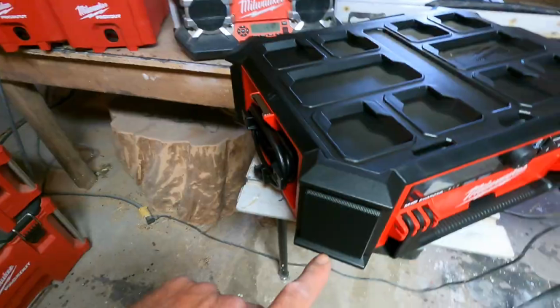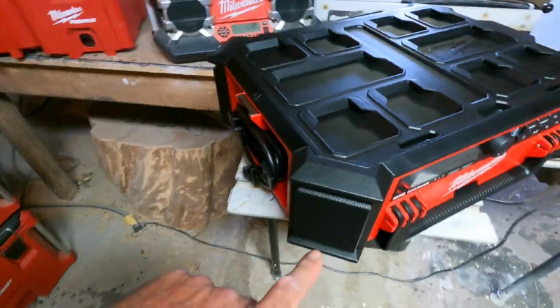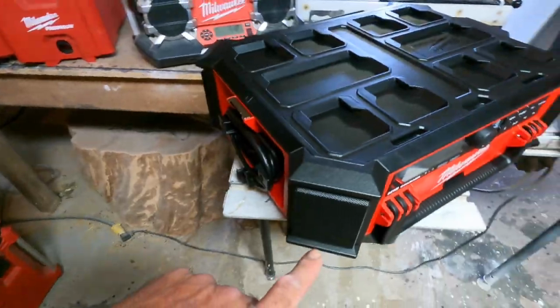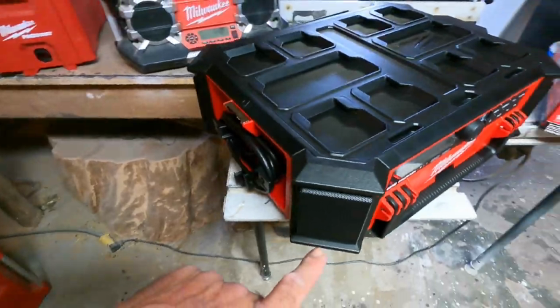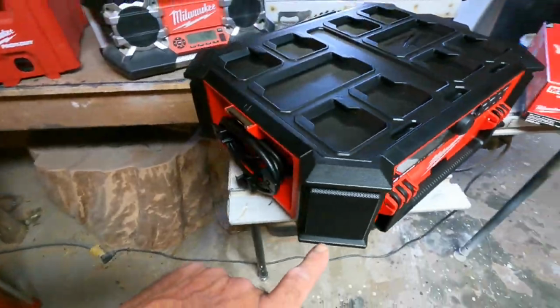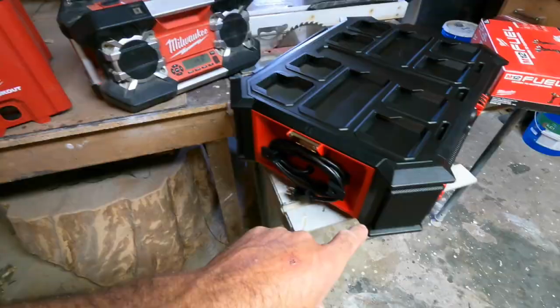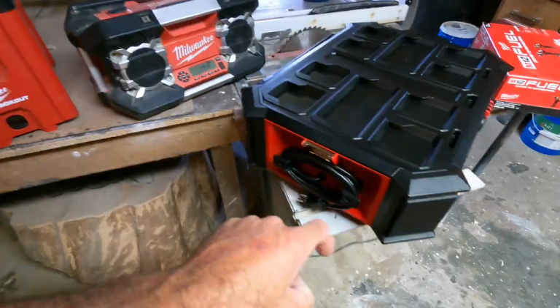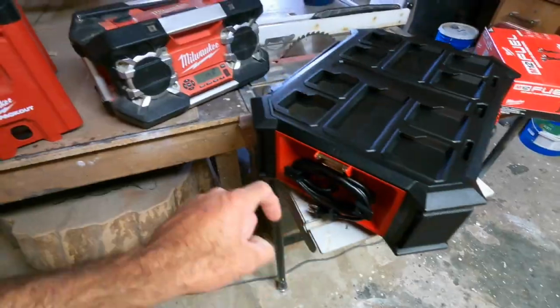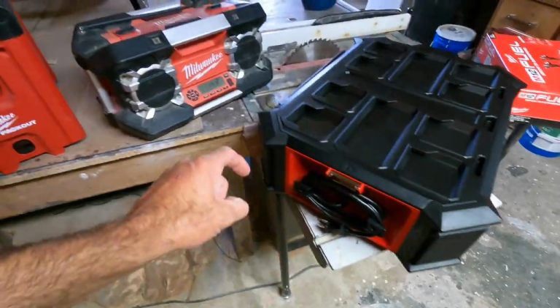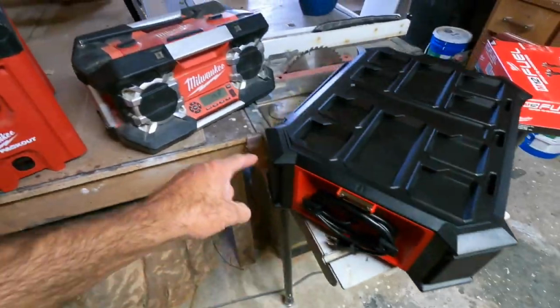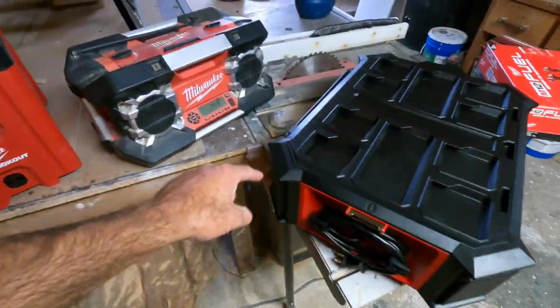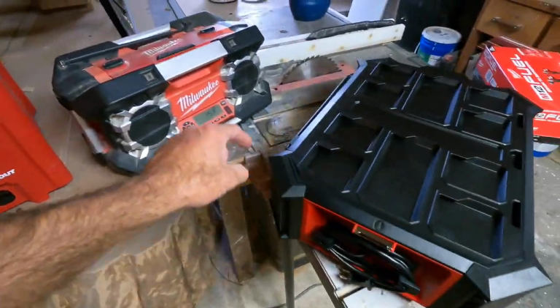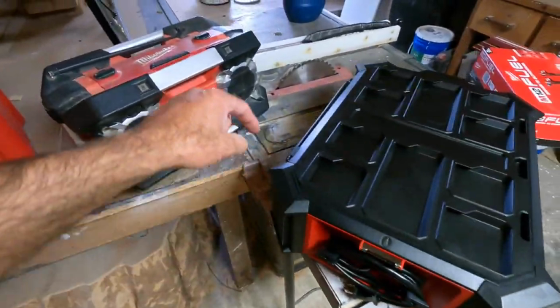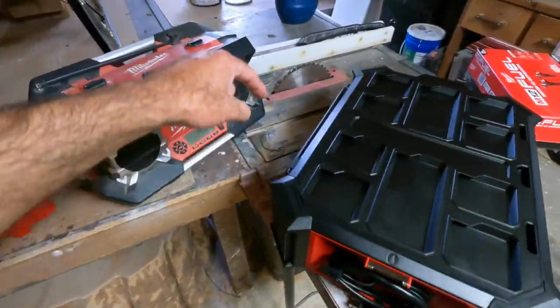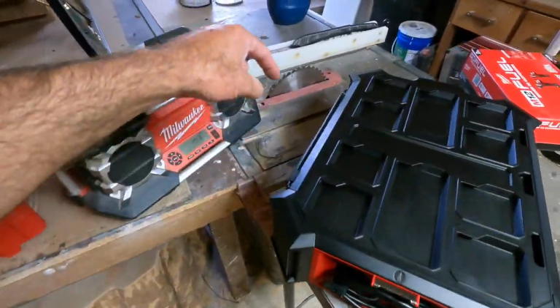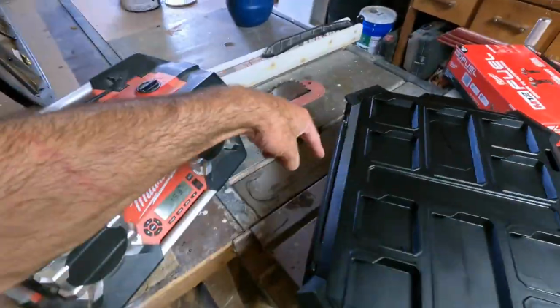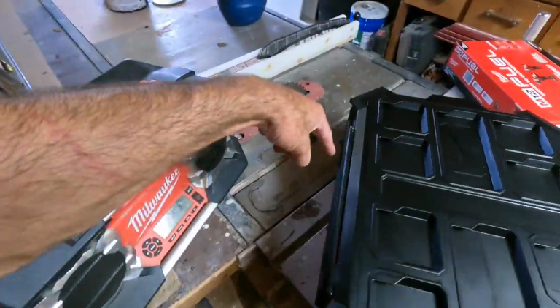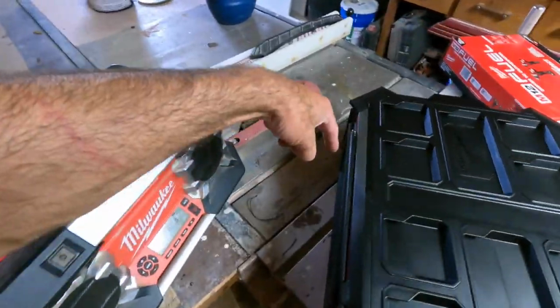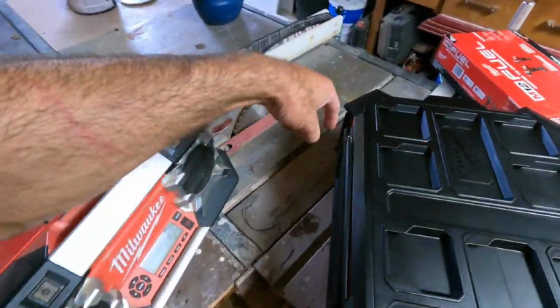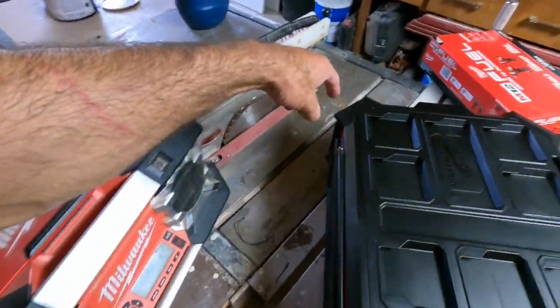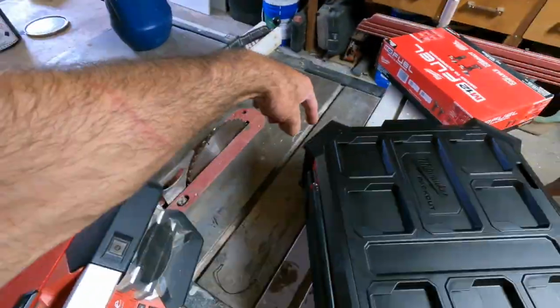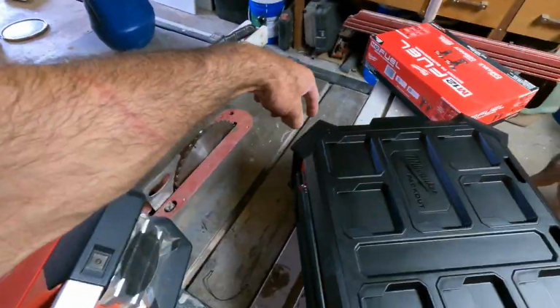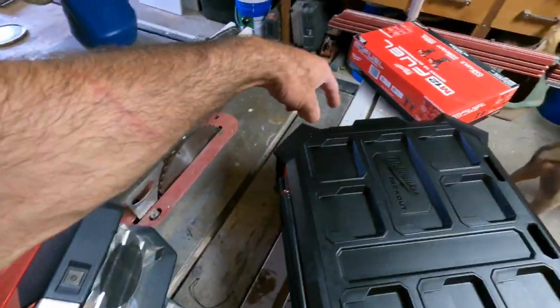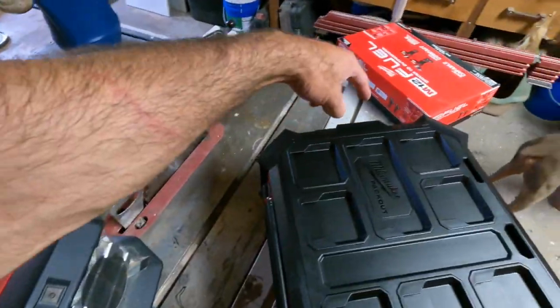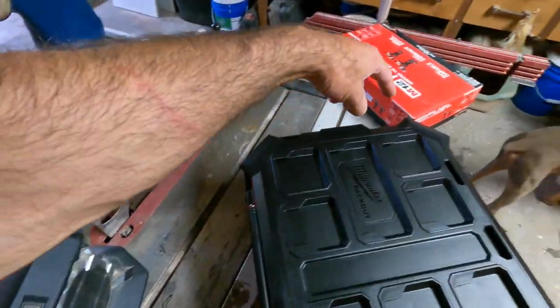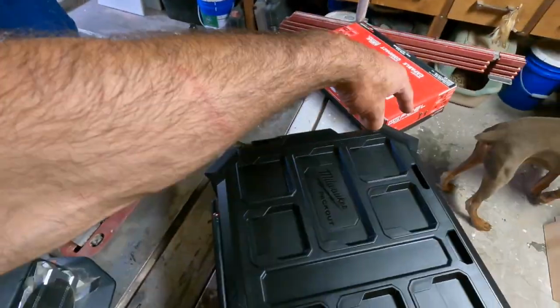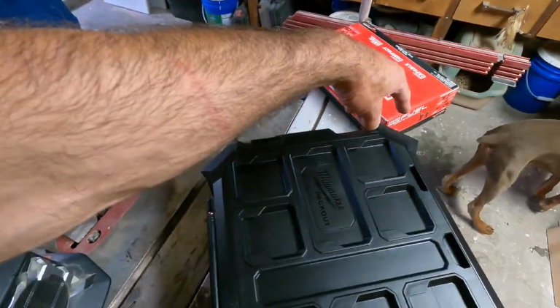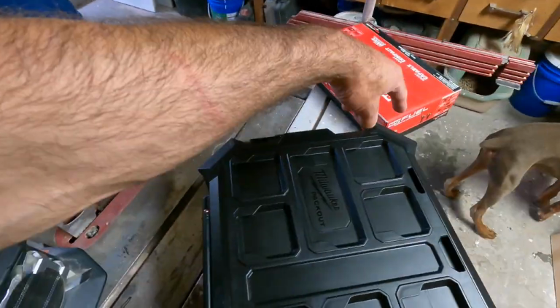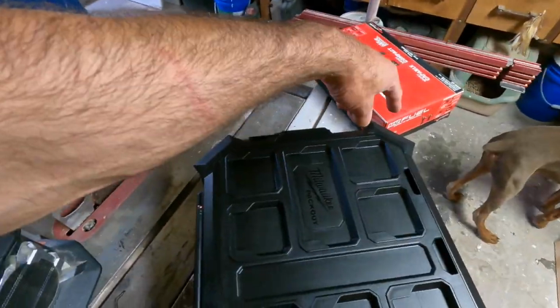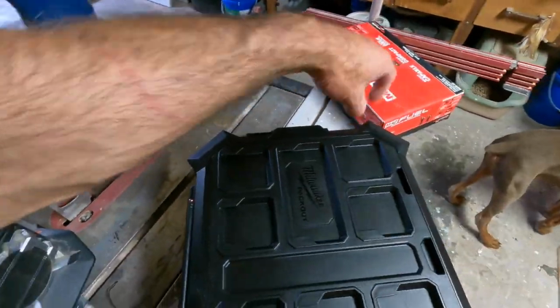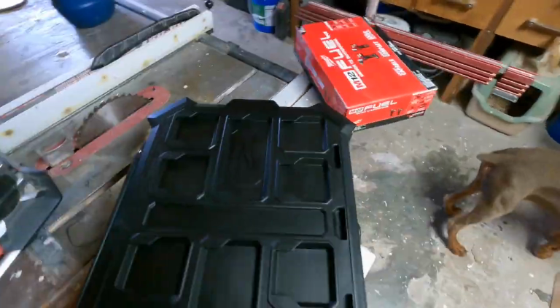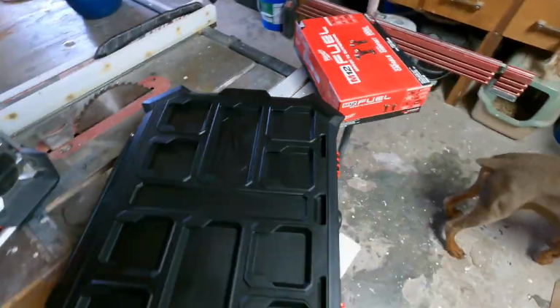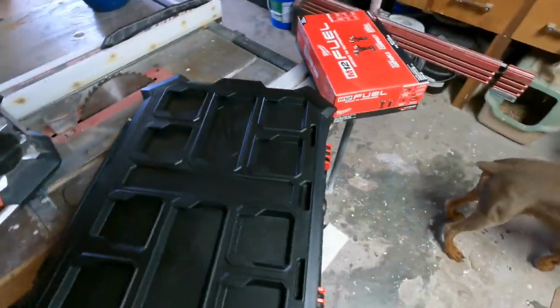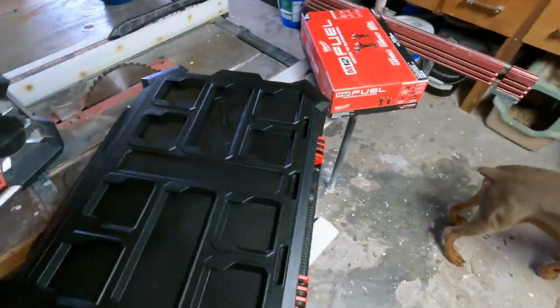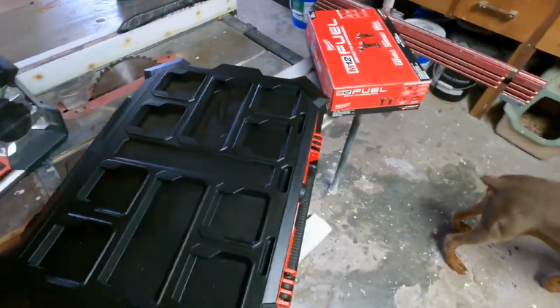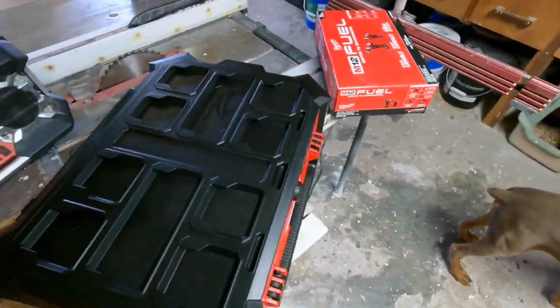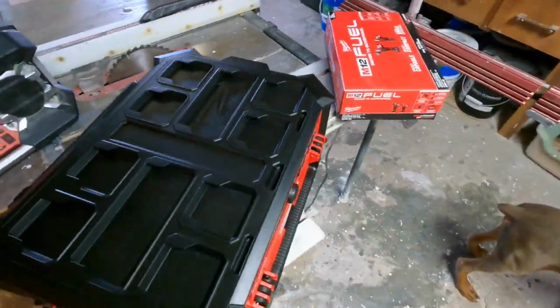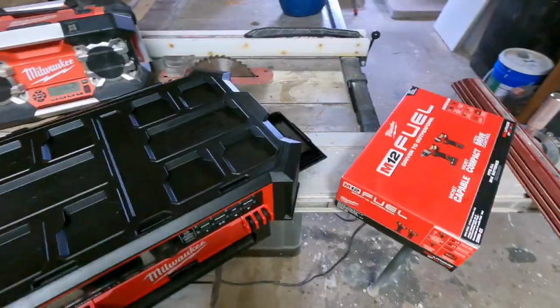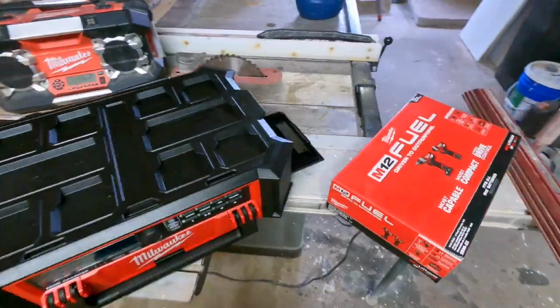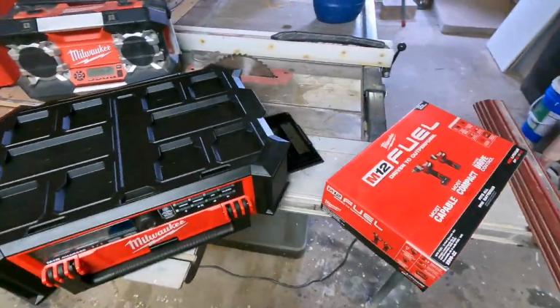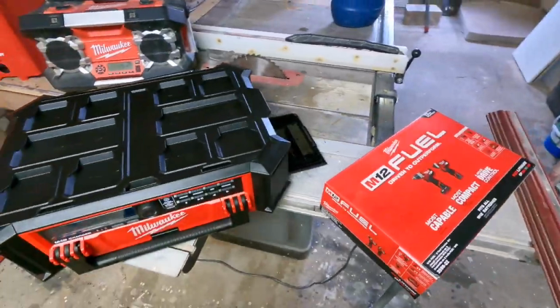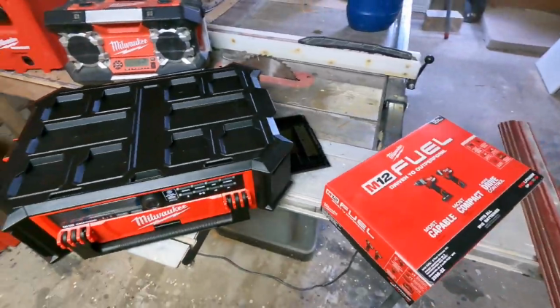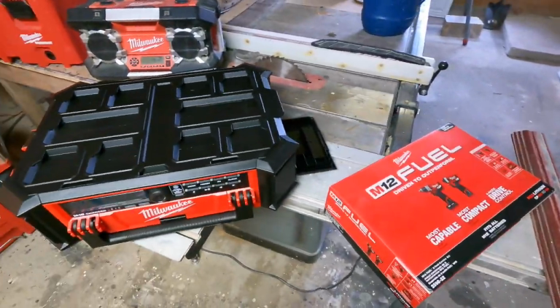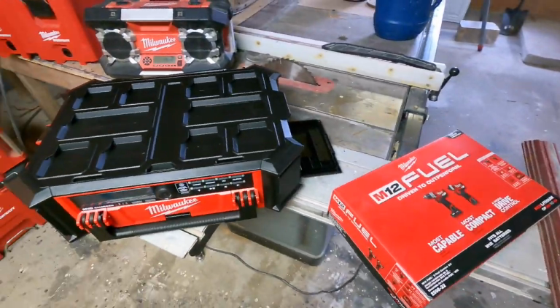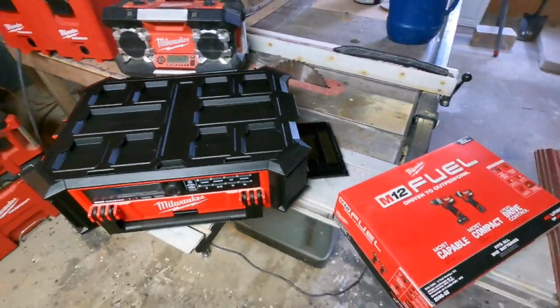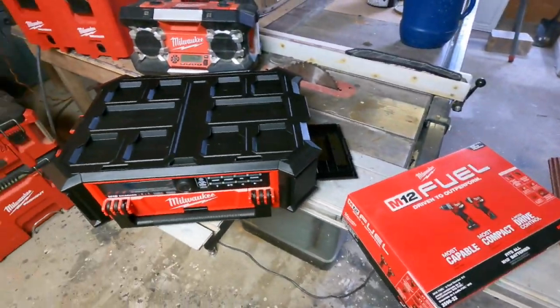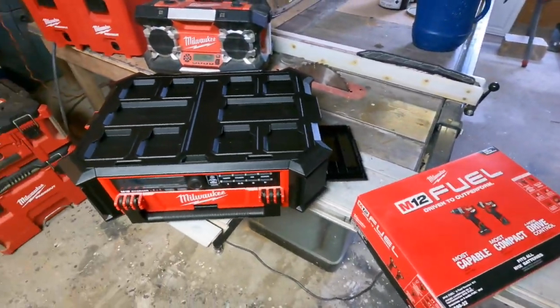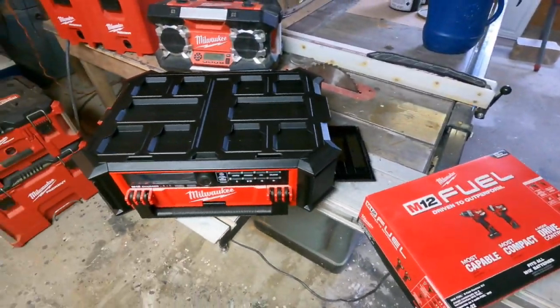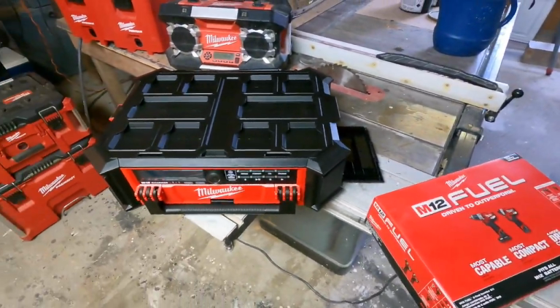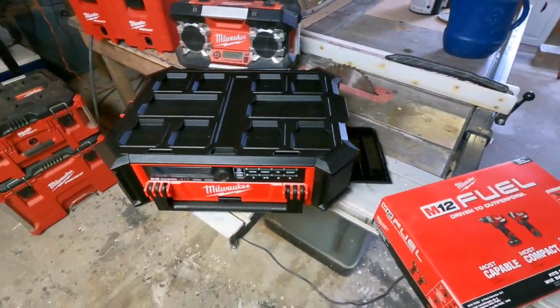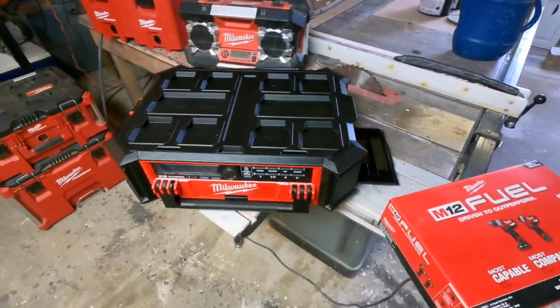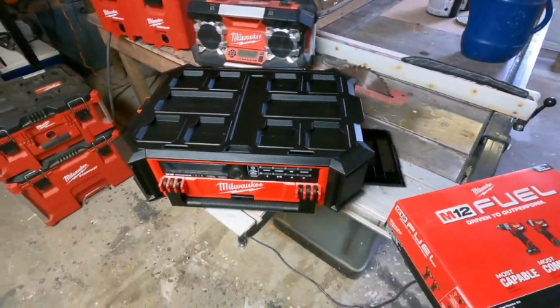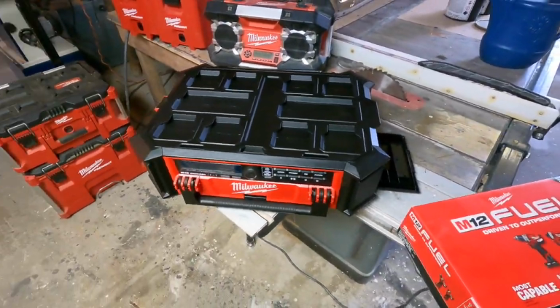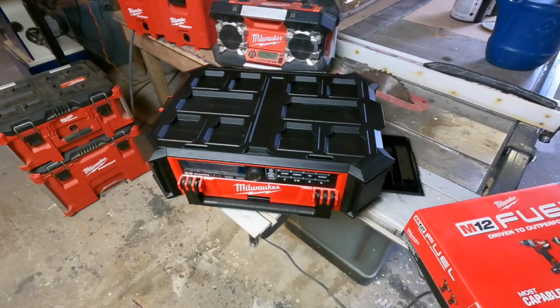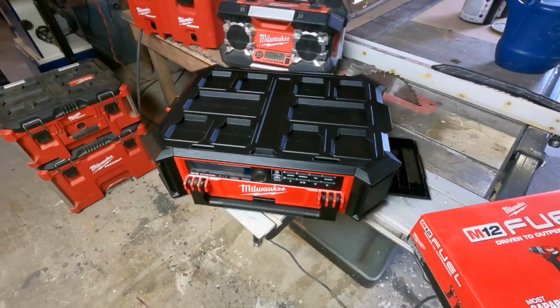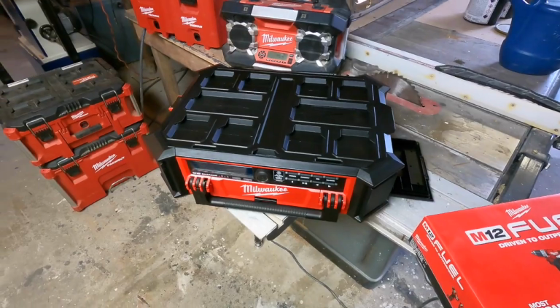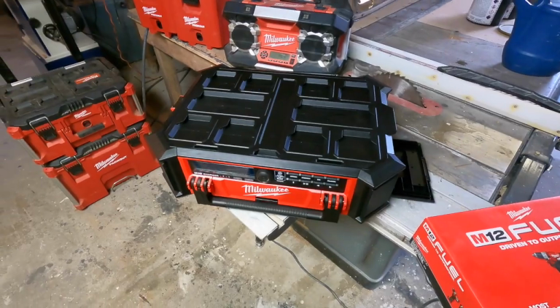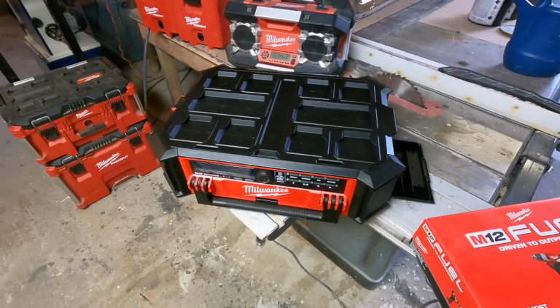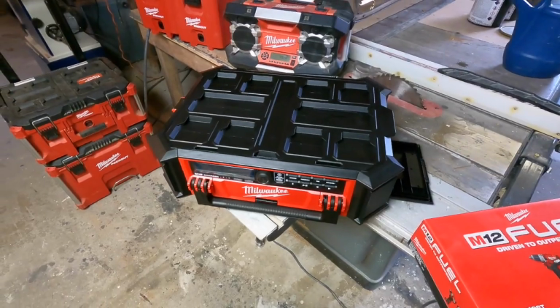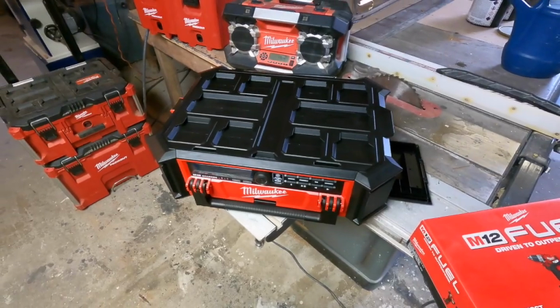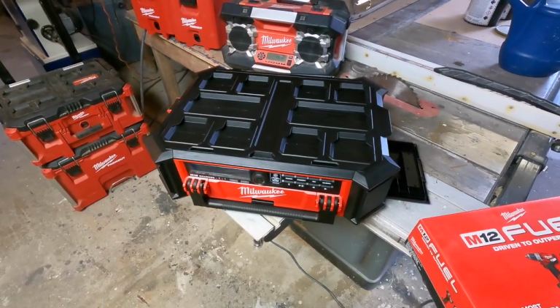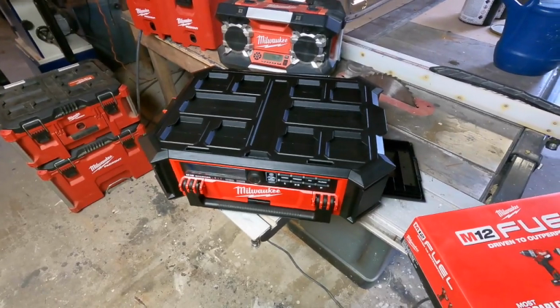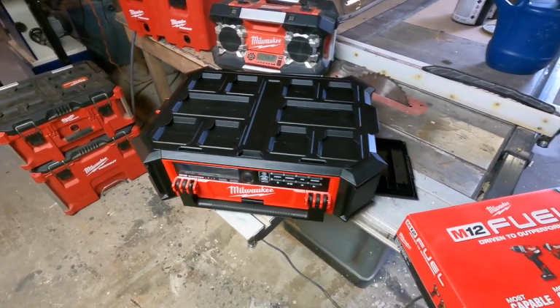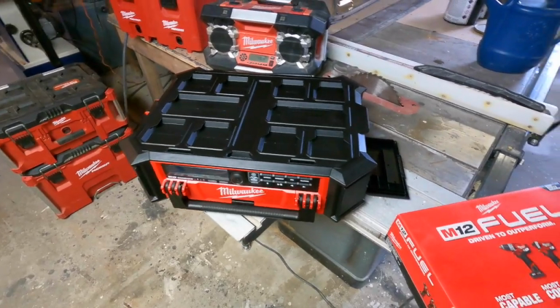We got one, two, three, four, five speakers. This thing is supposed to put out some pretty sweet sound.